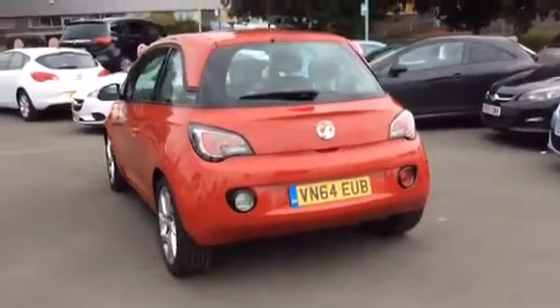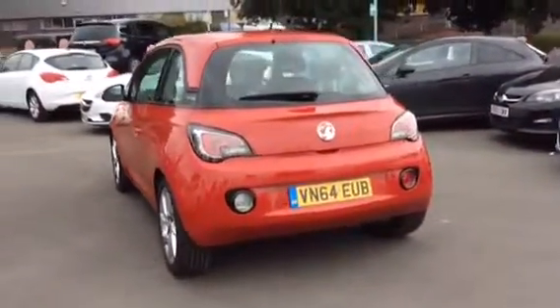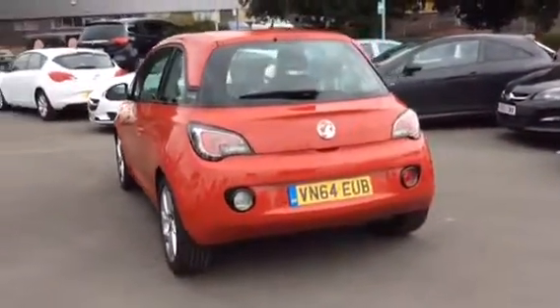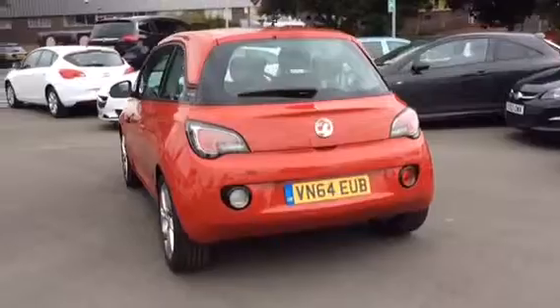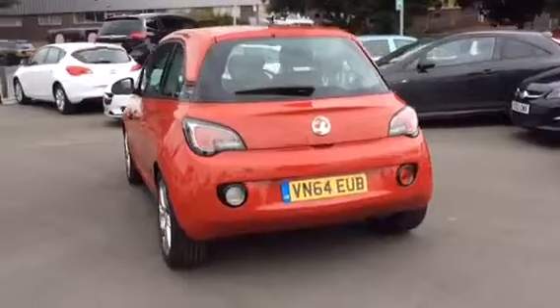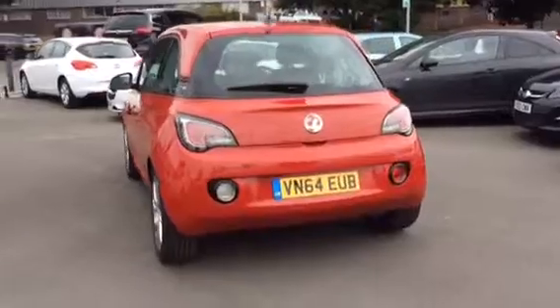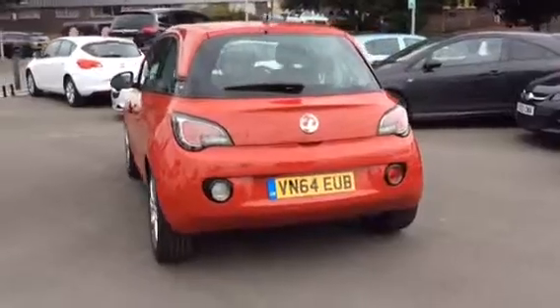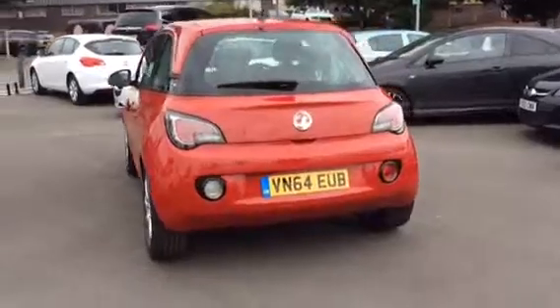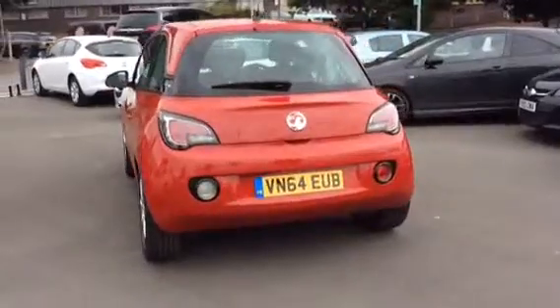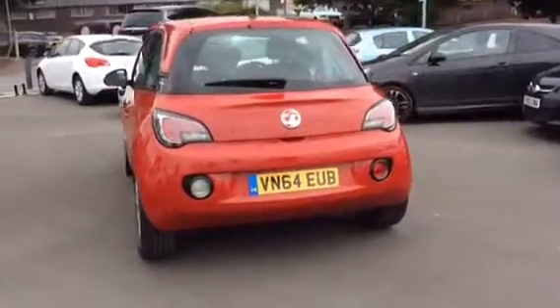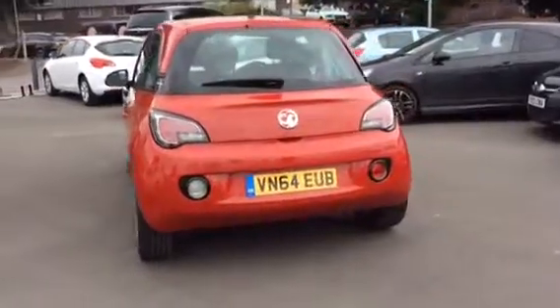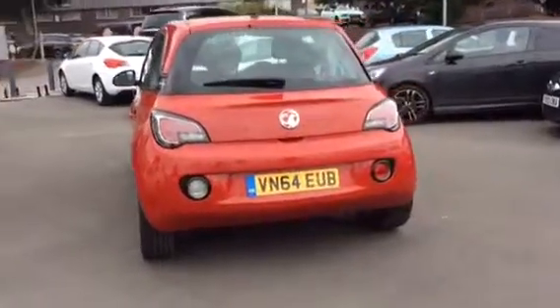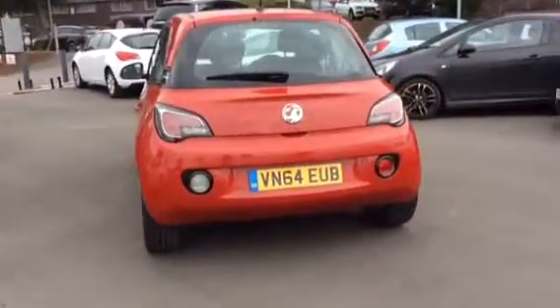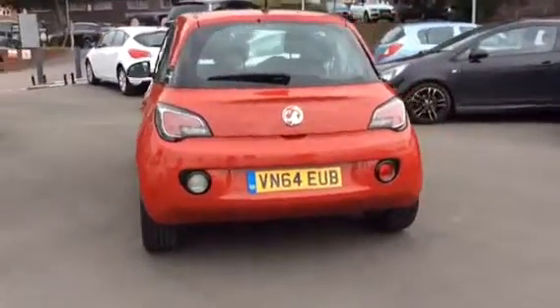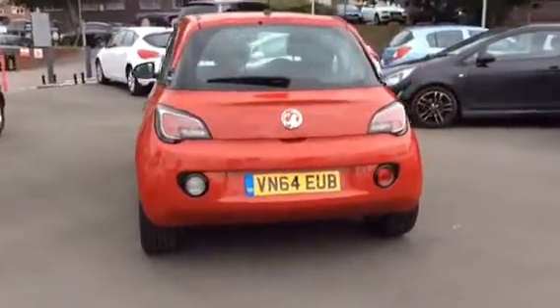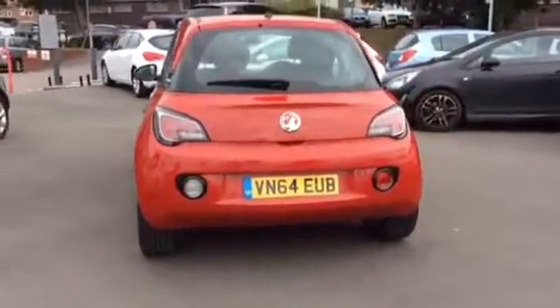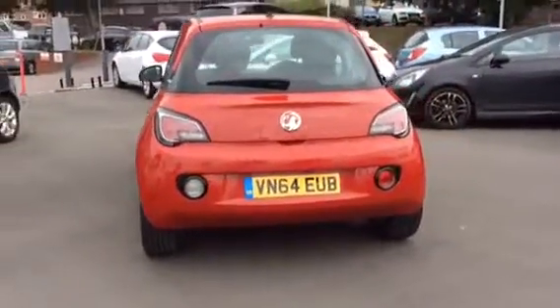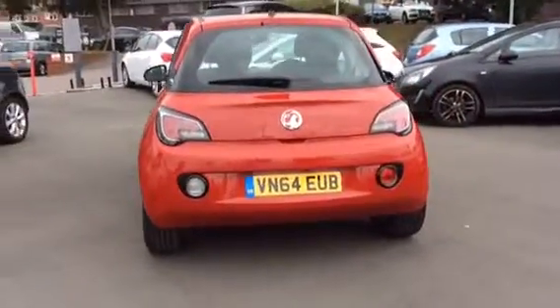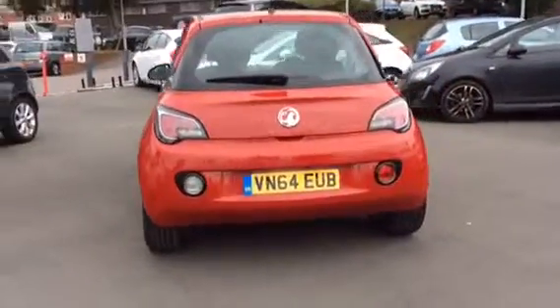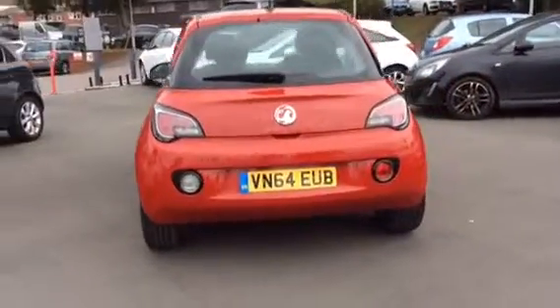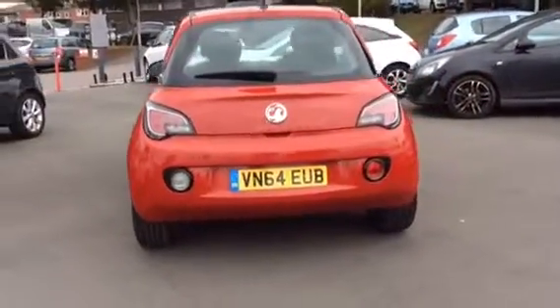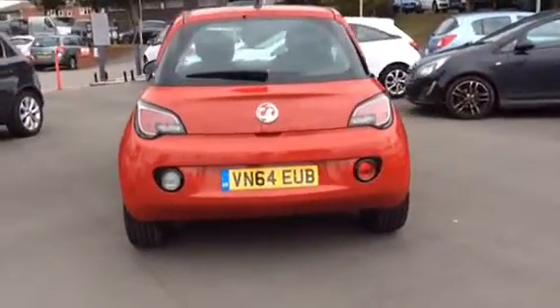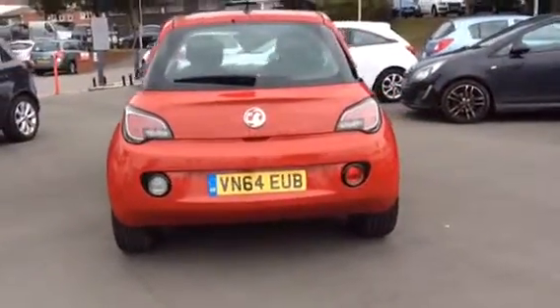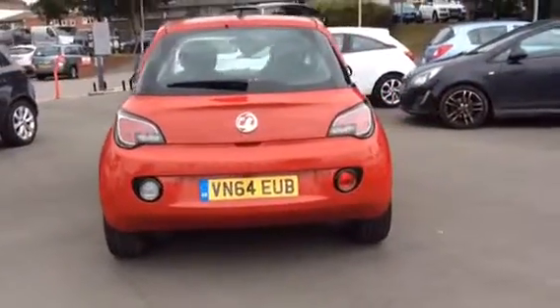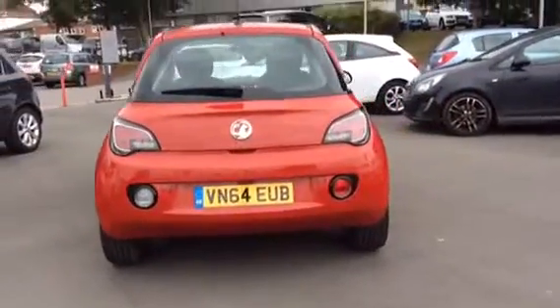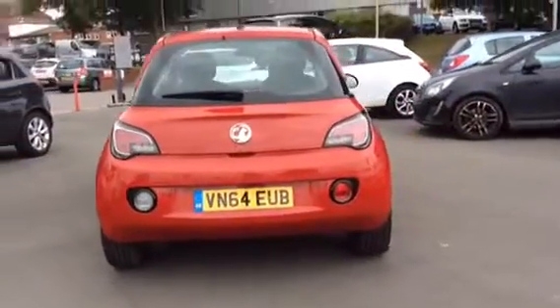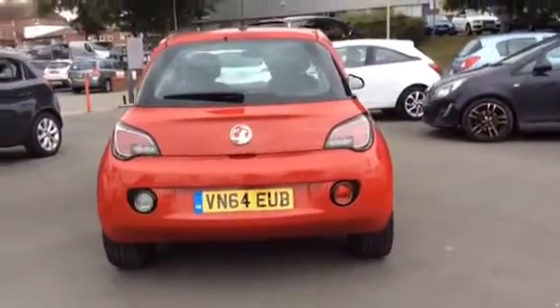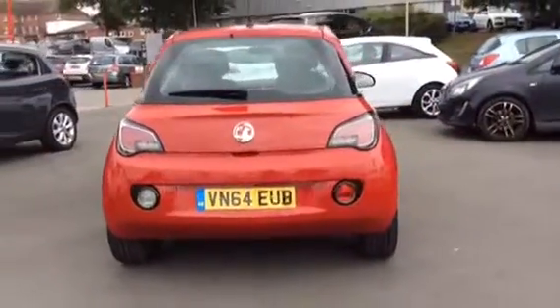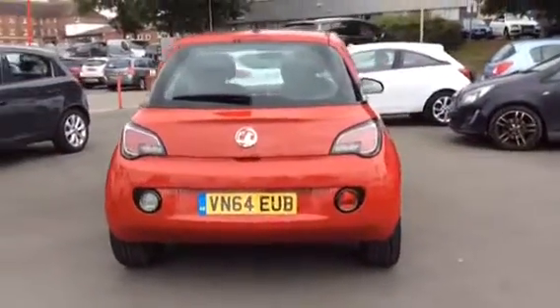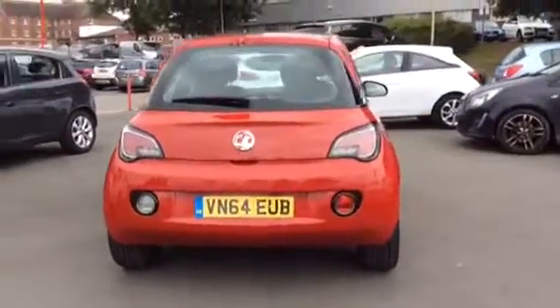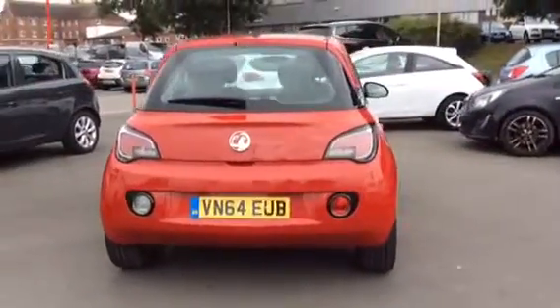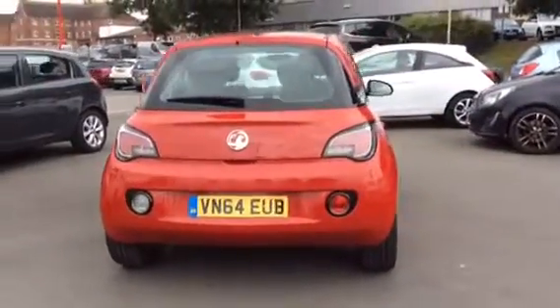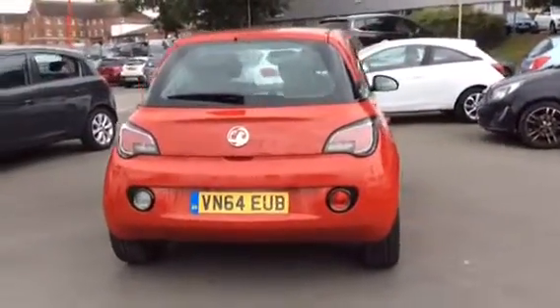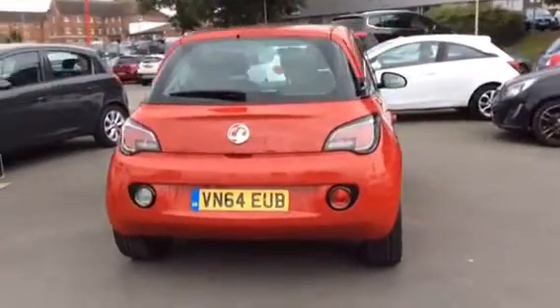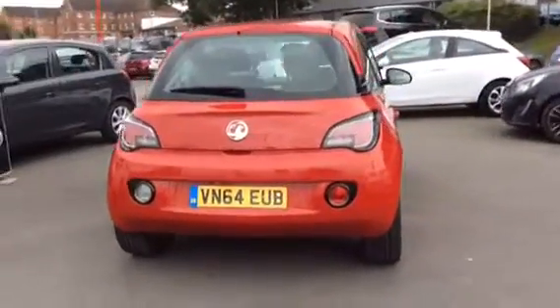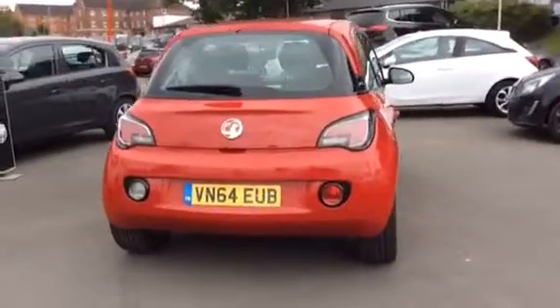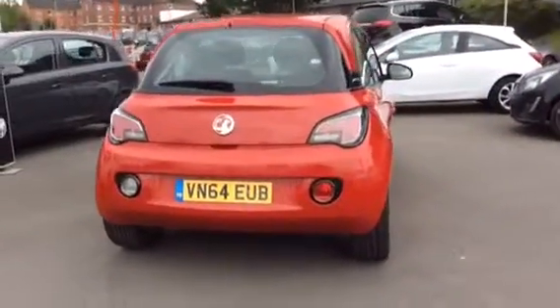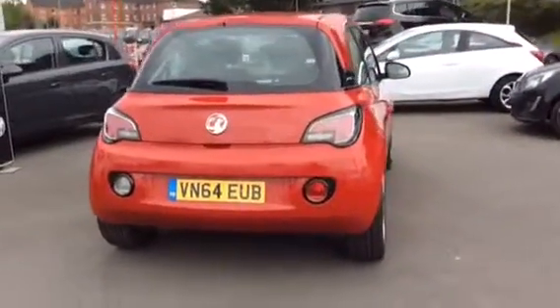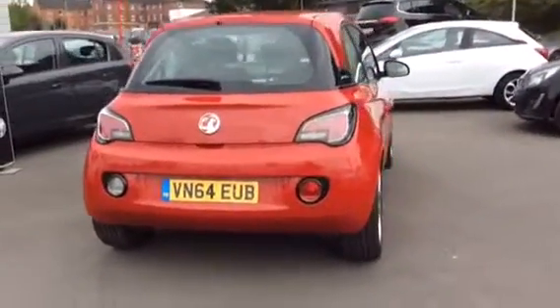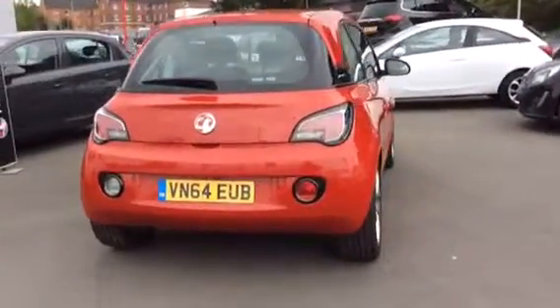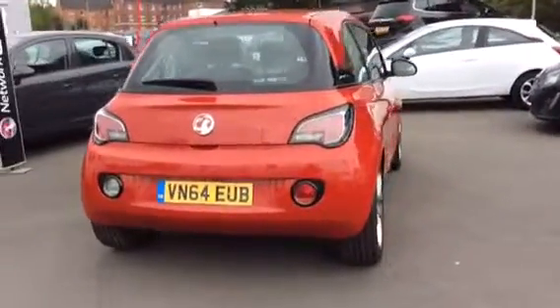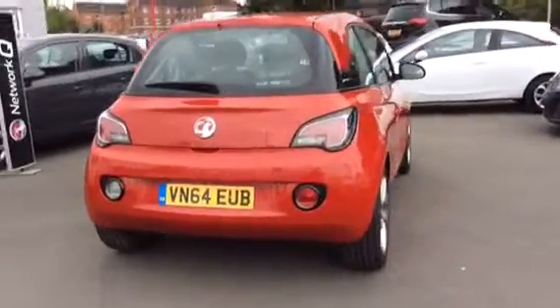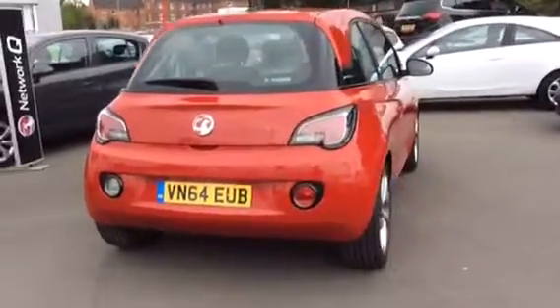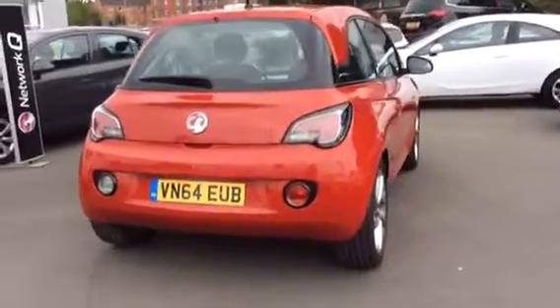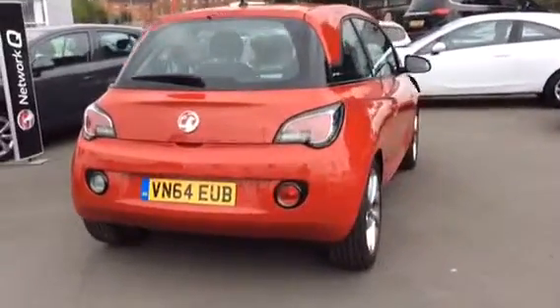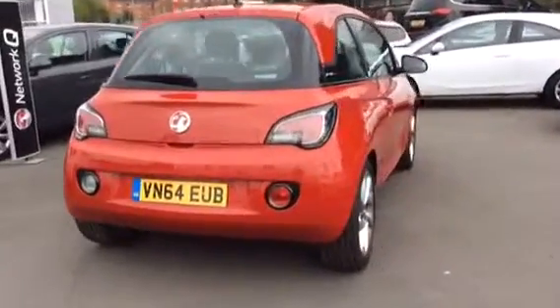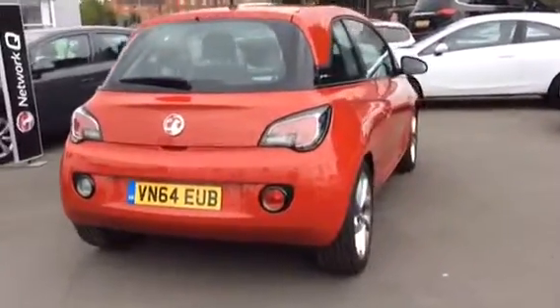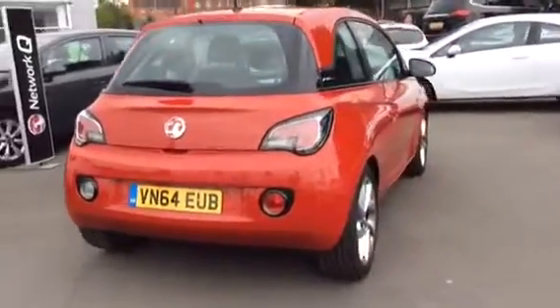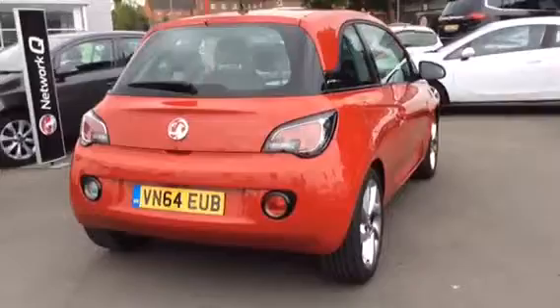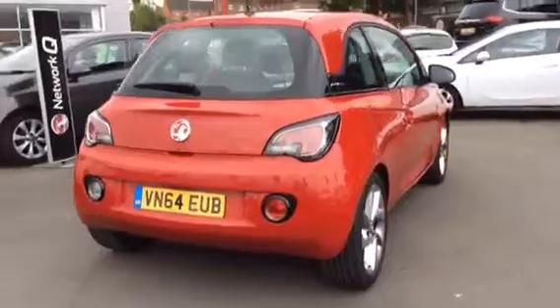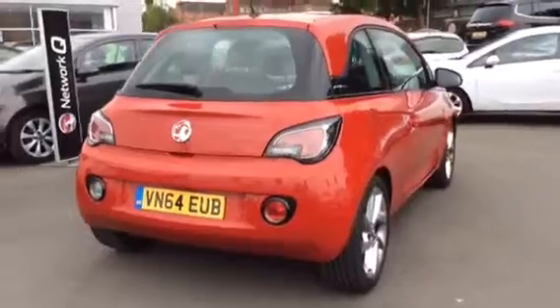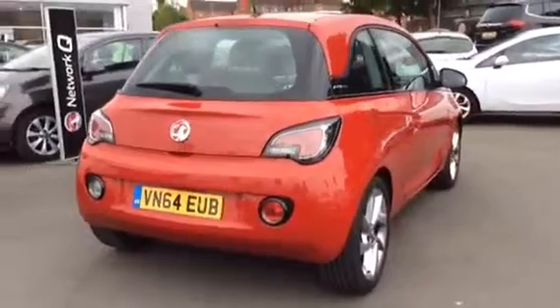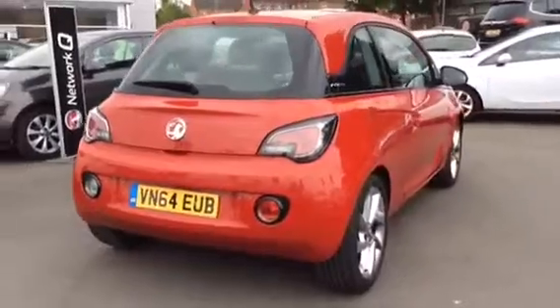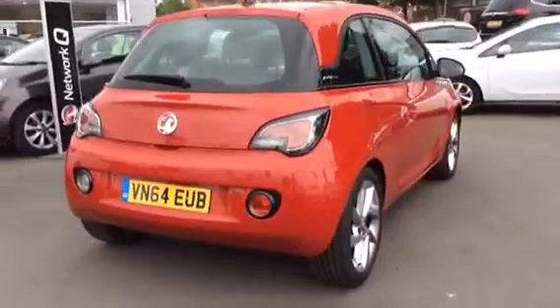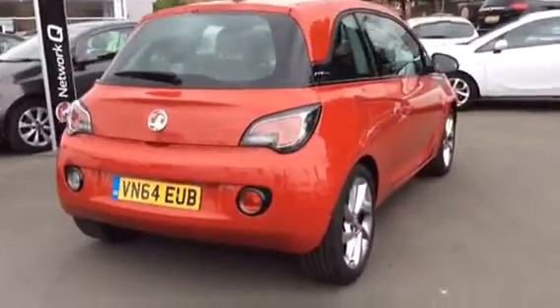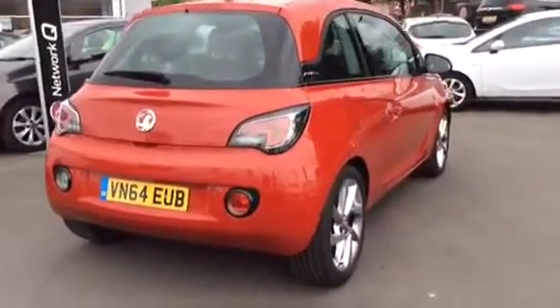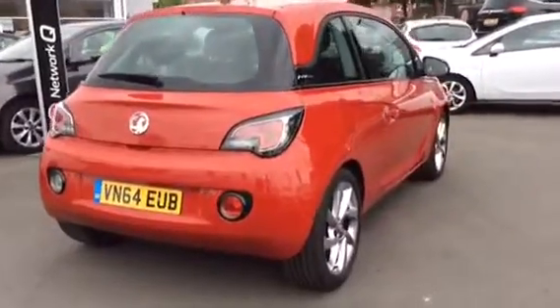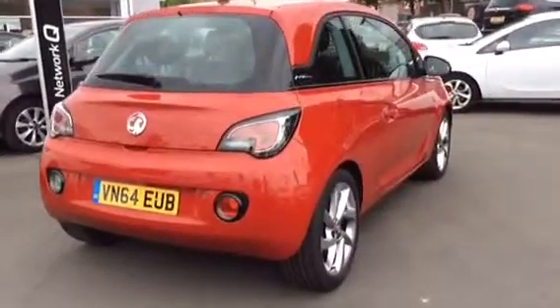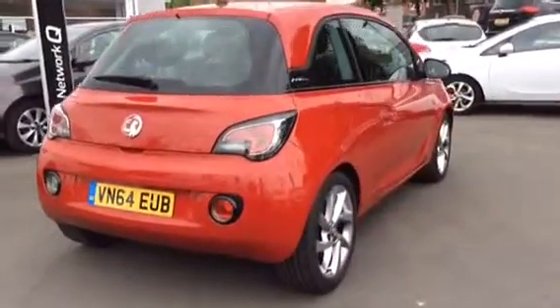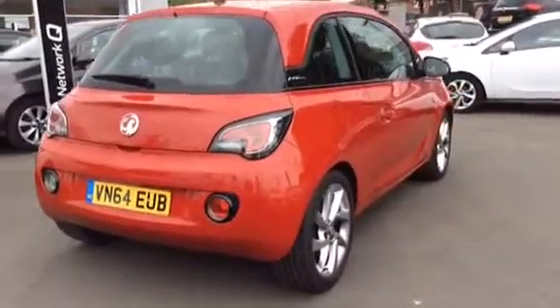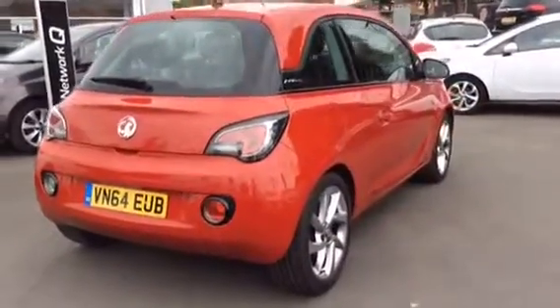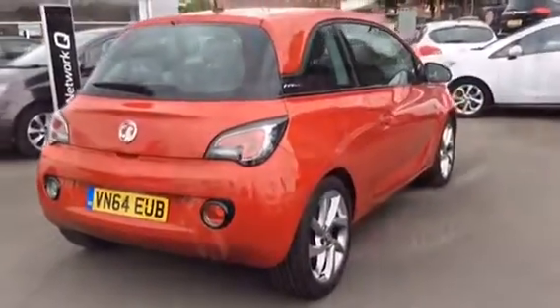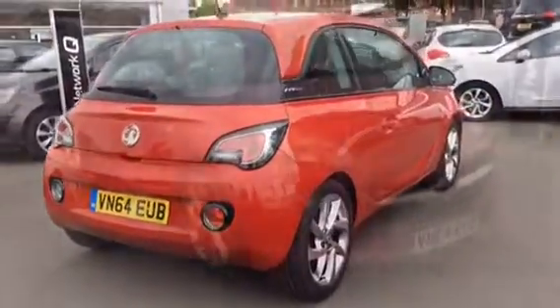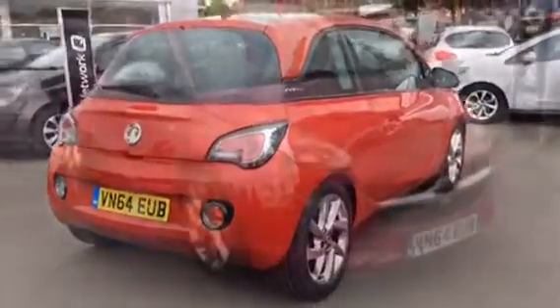Here at Bayless Vauxhall we will carry out a 114 Network Q multipoint check with a 12-month warranty.